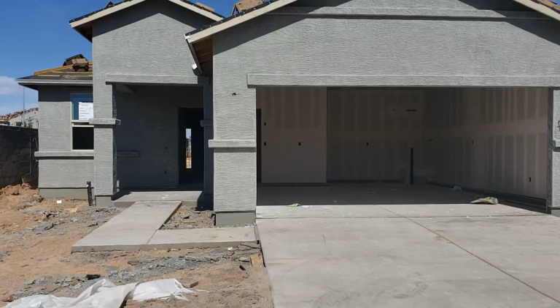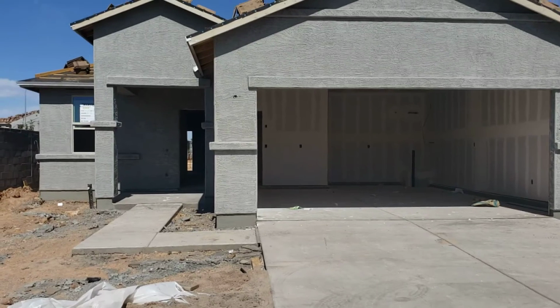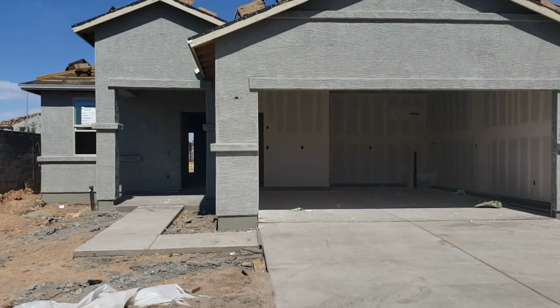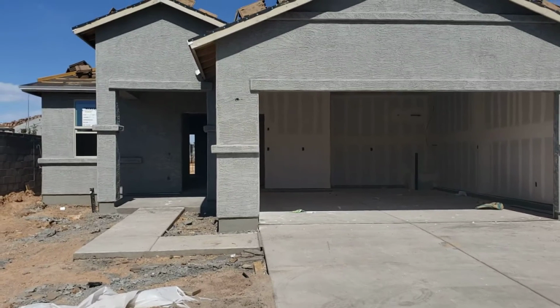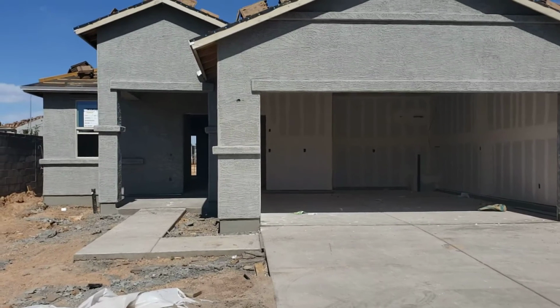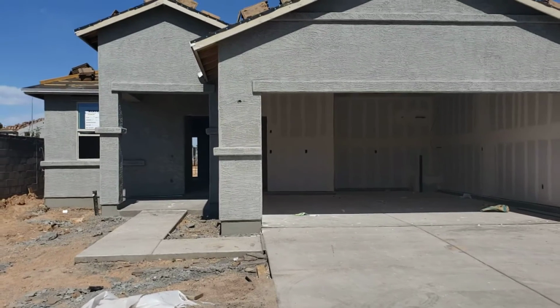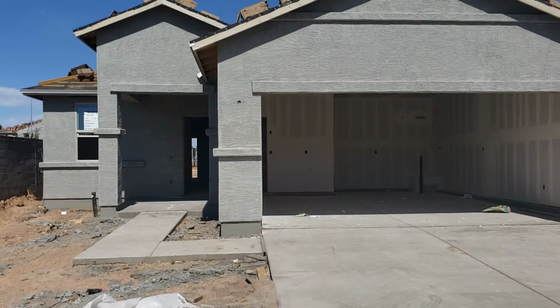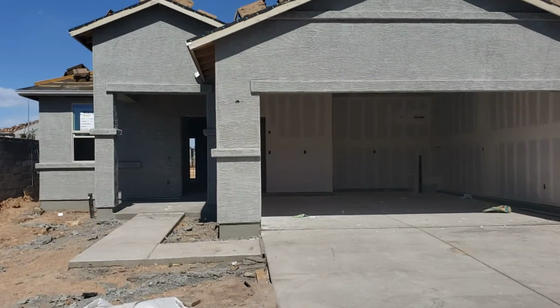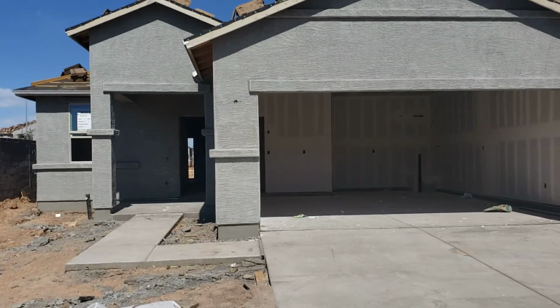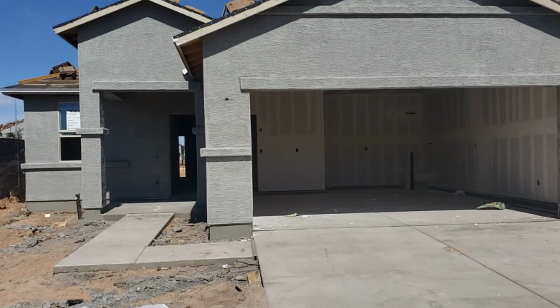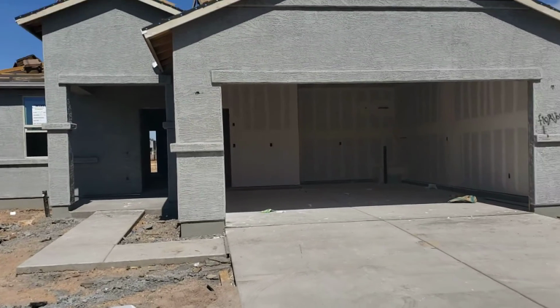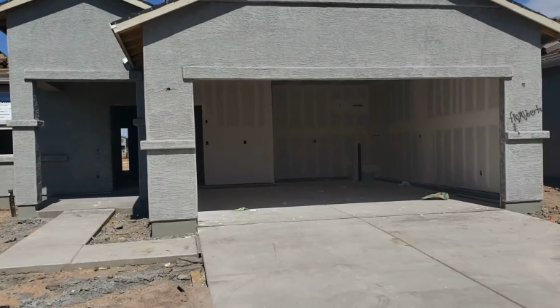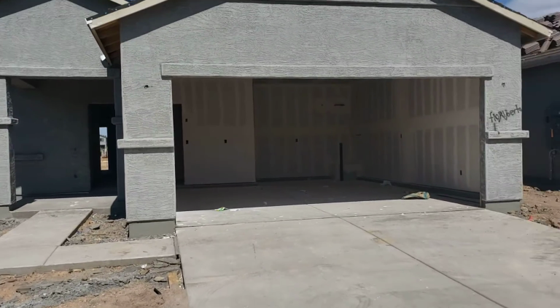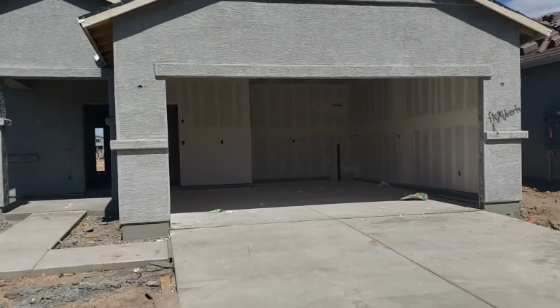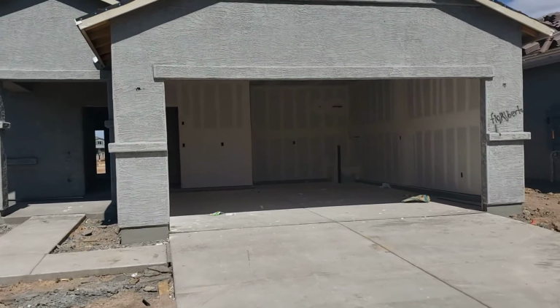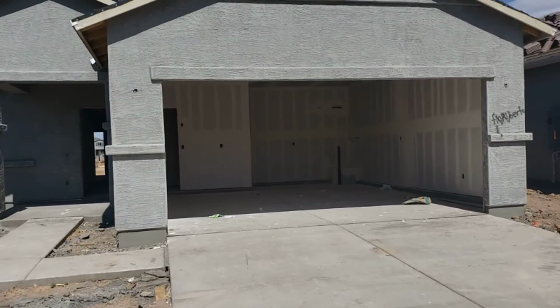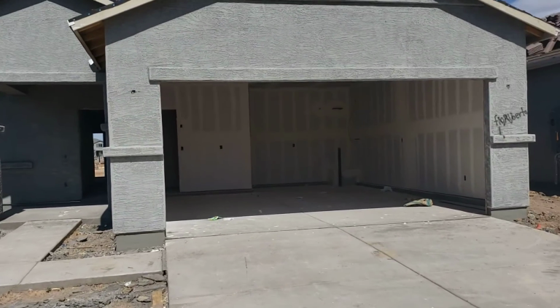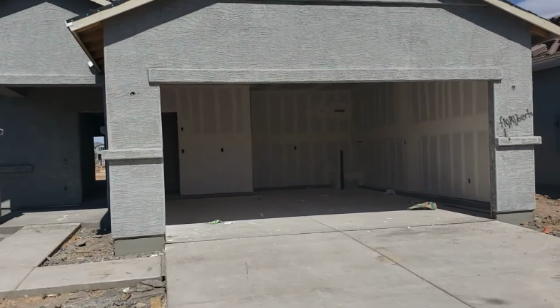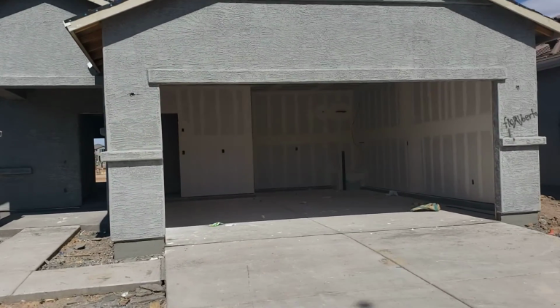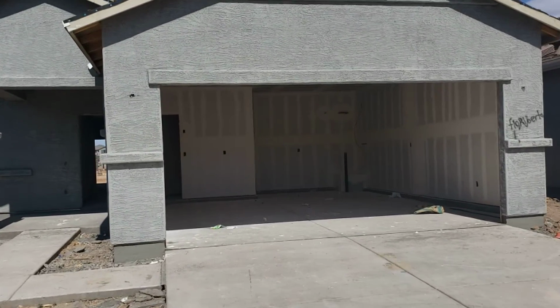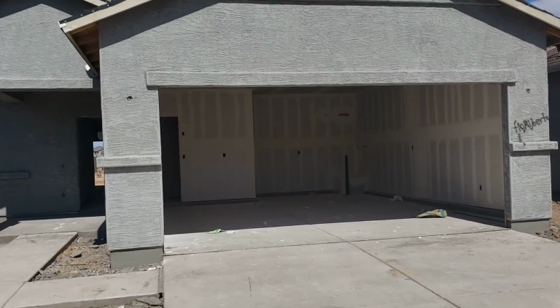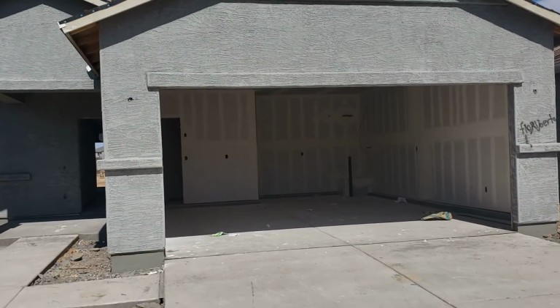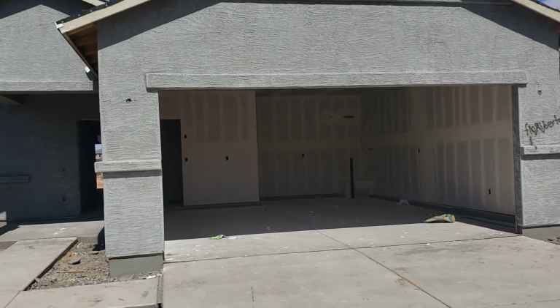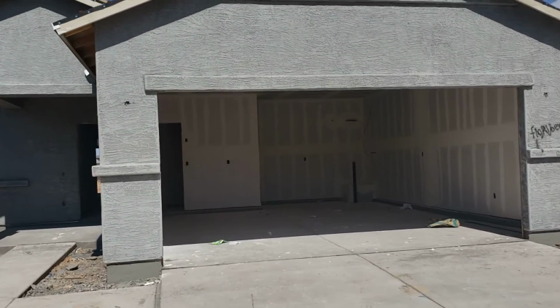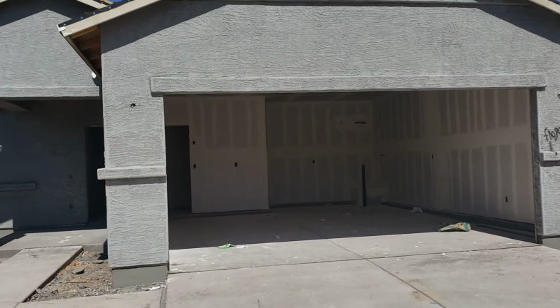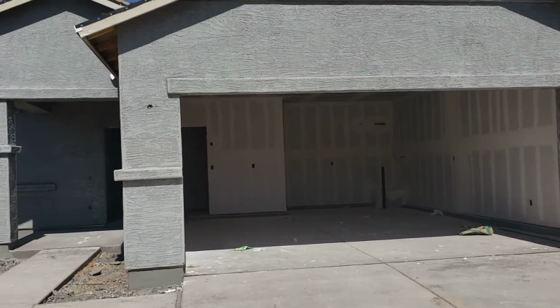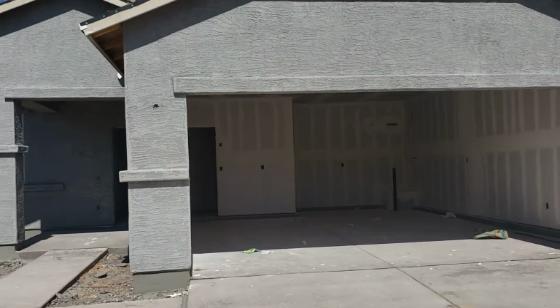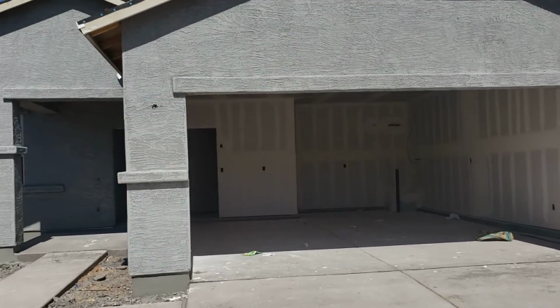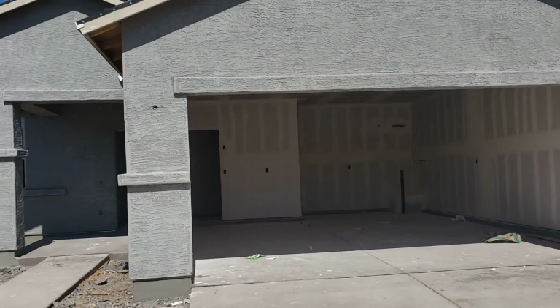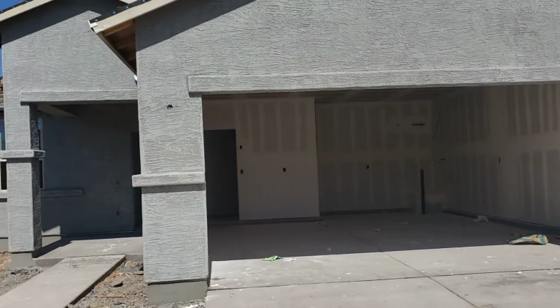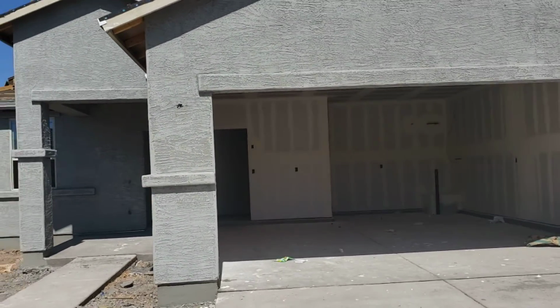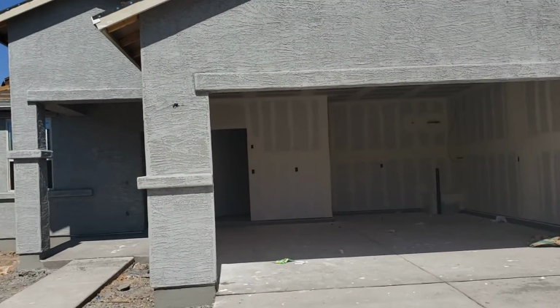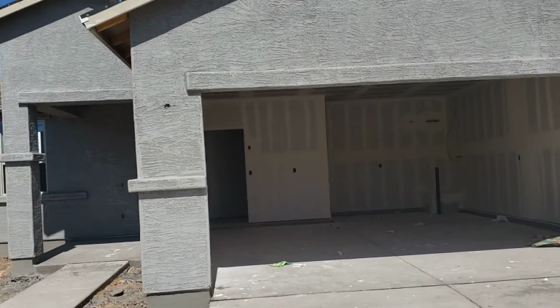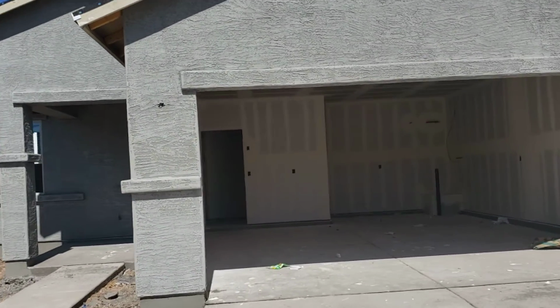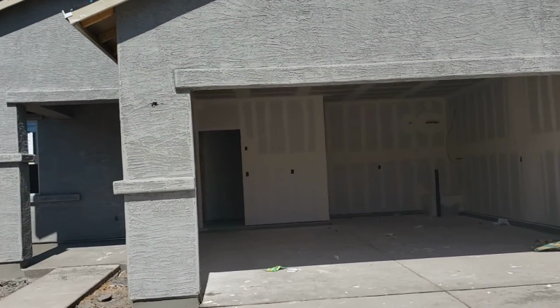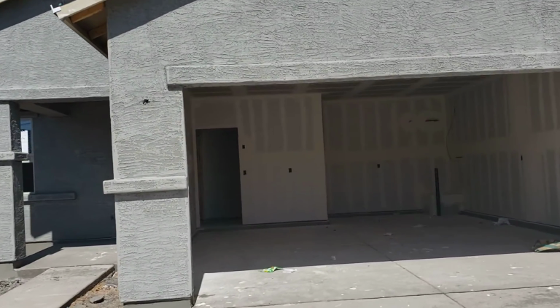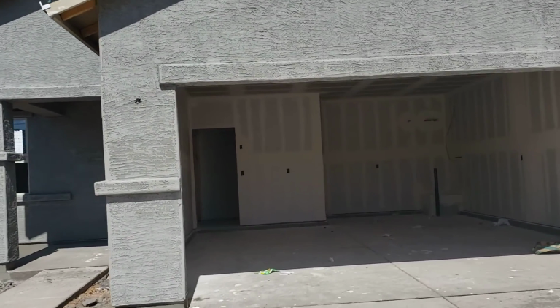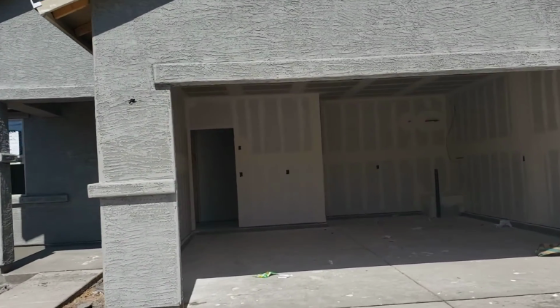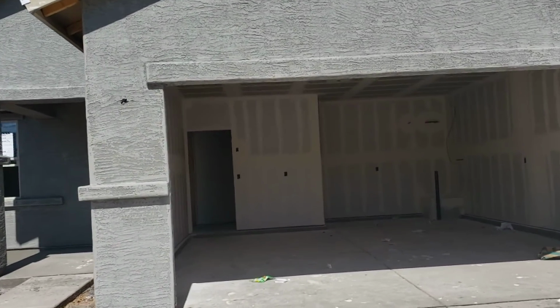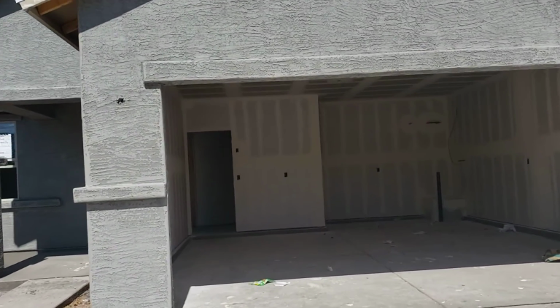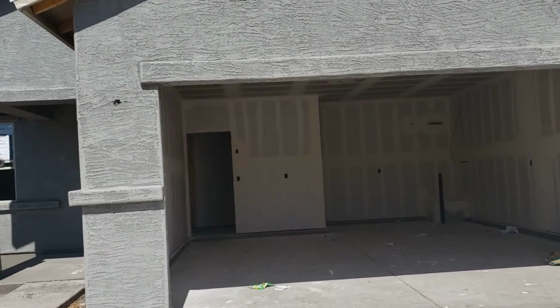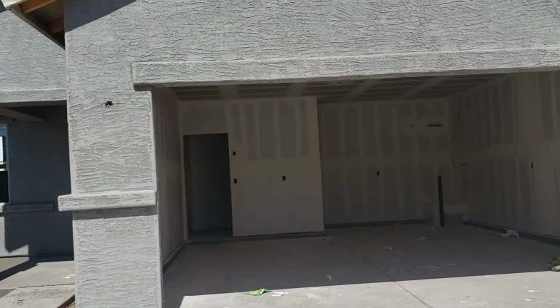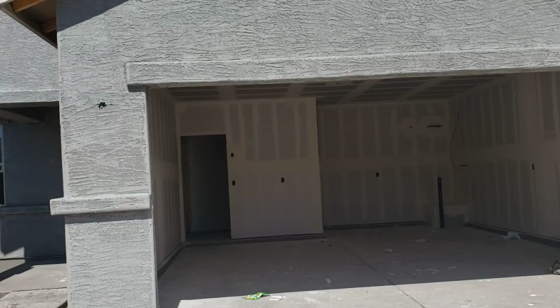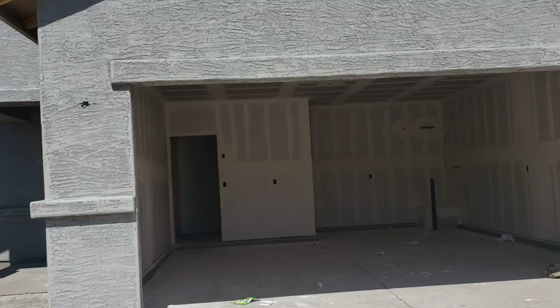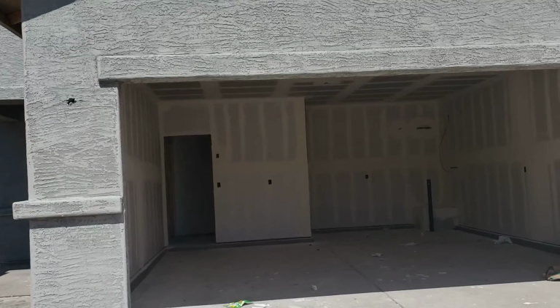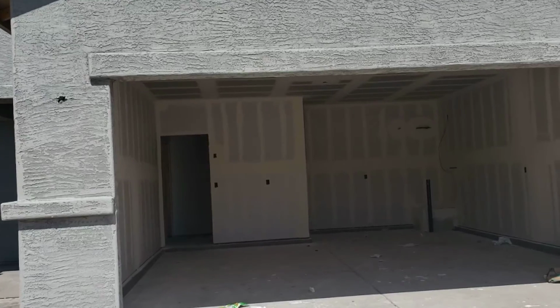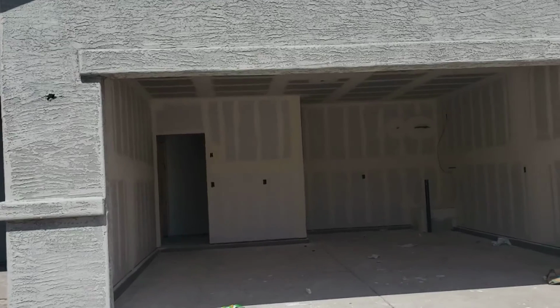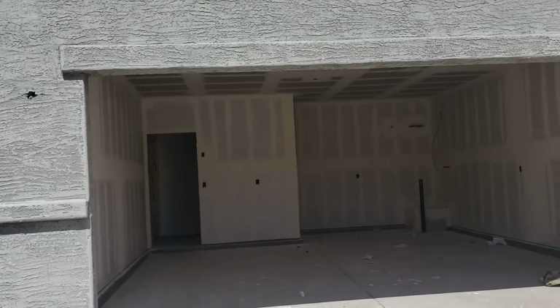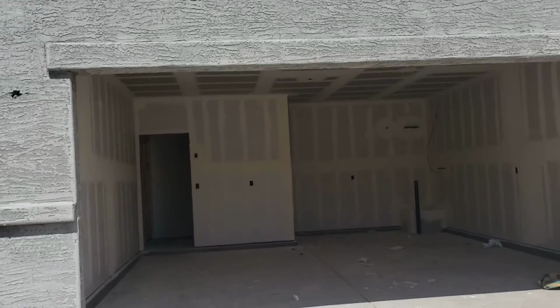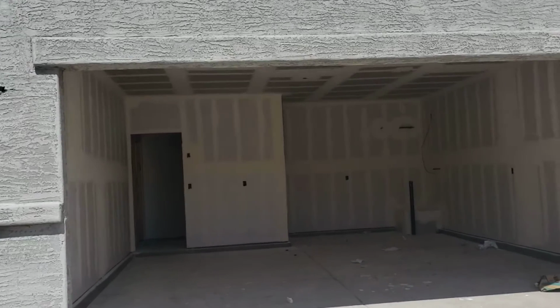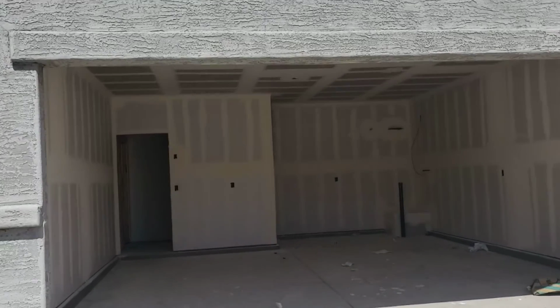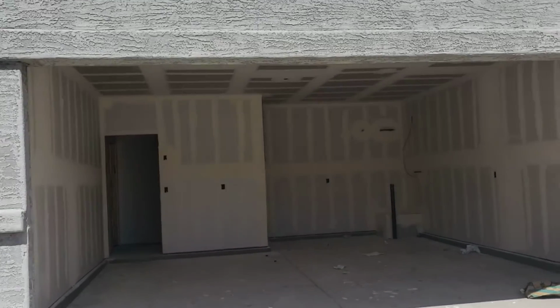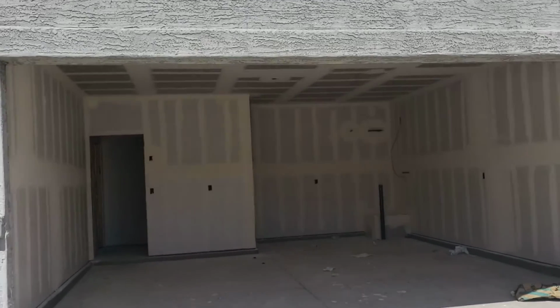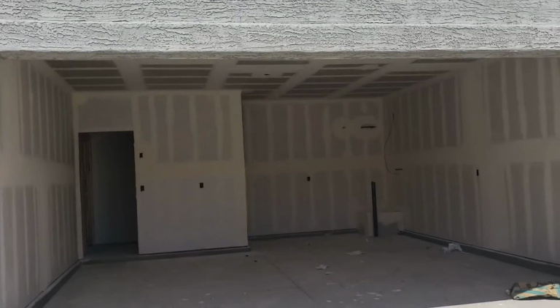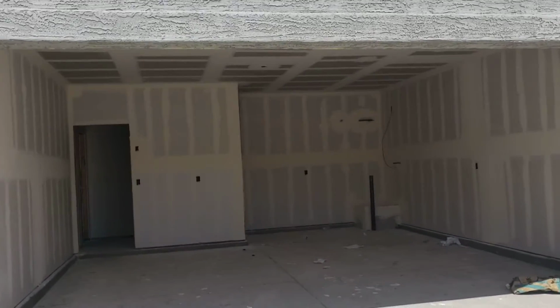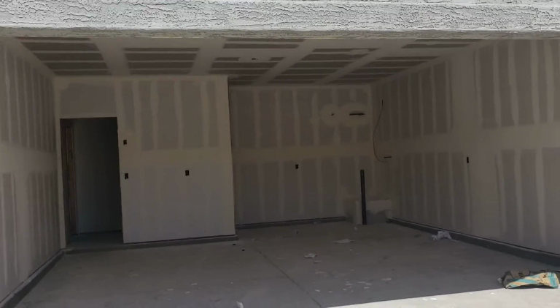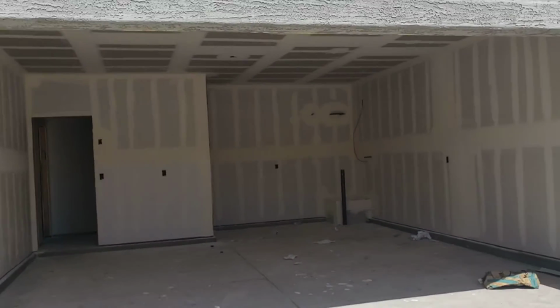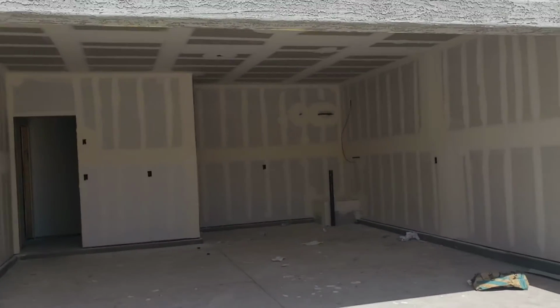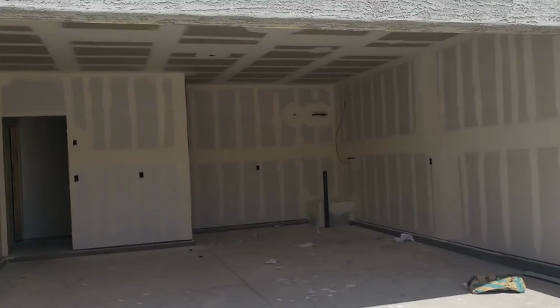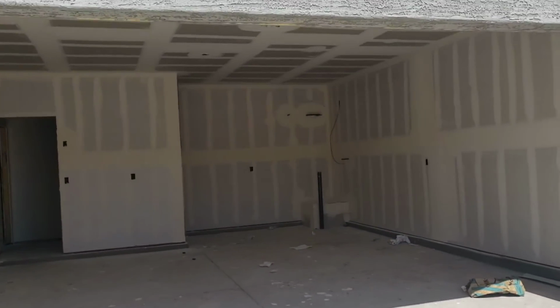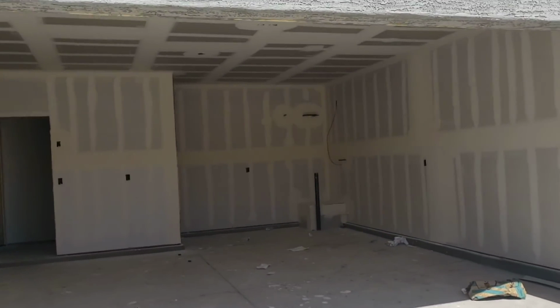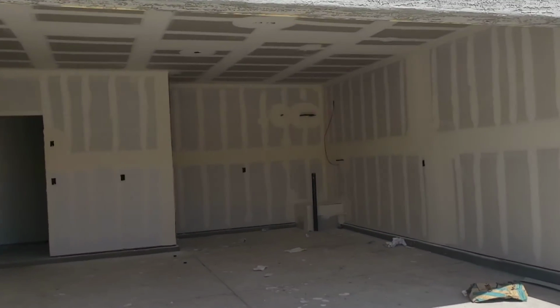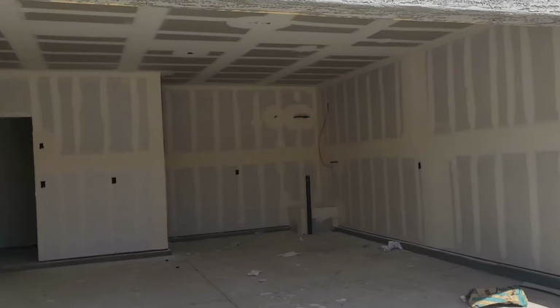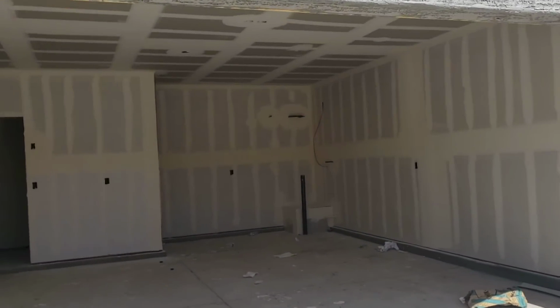This is Carlos Lara with West USA, just waiting here for my client to come look at the property.